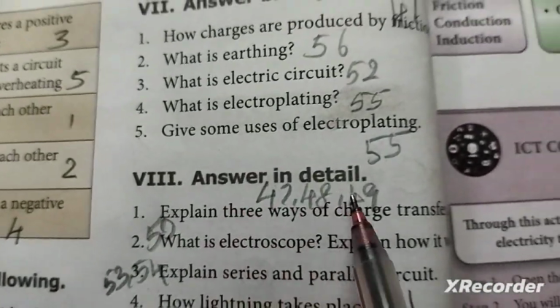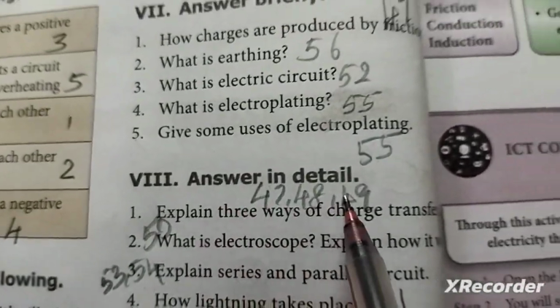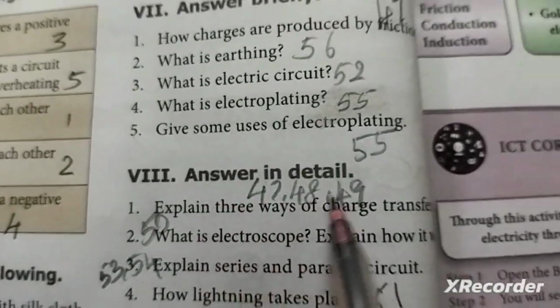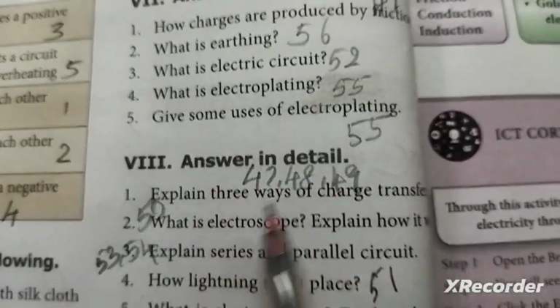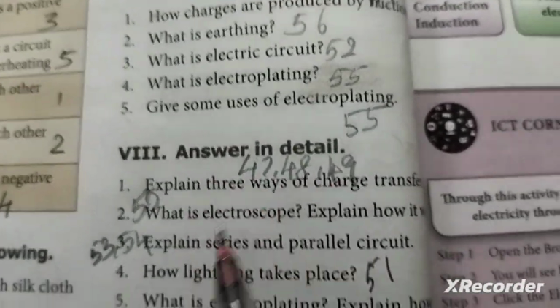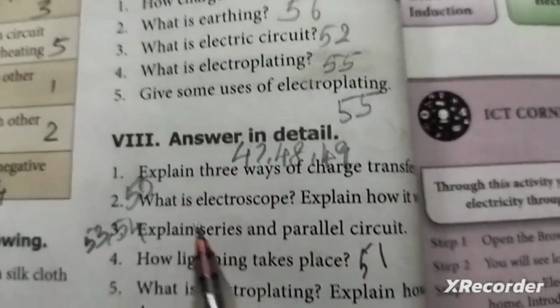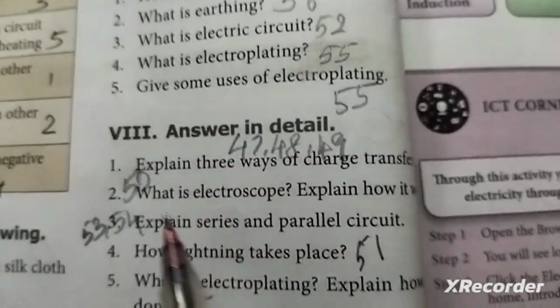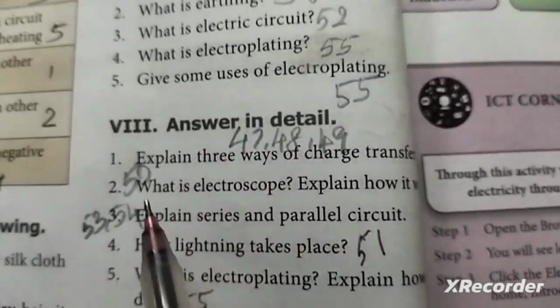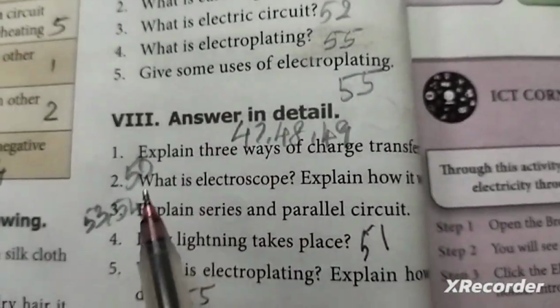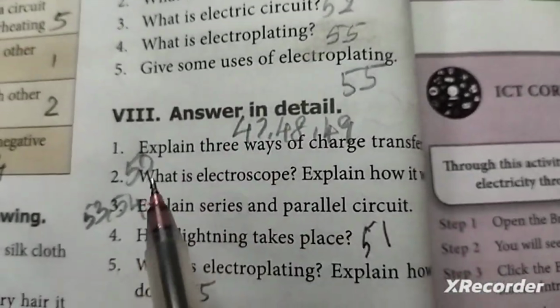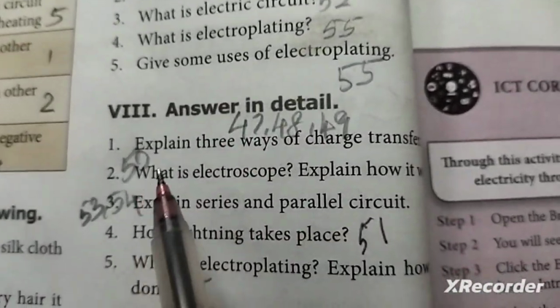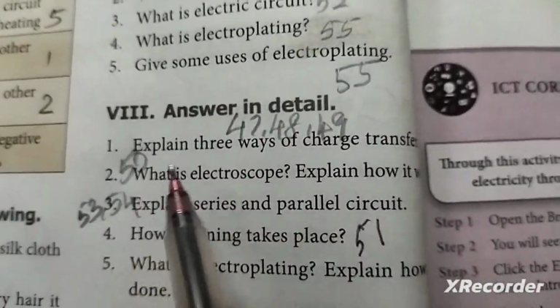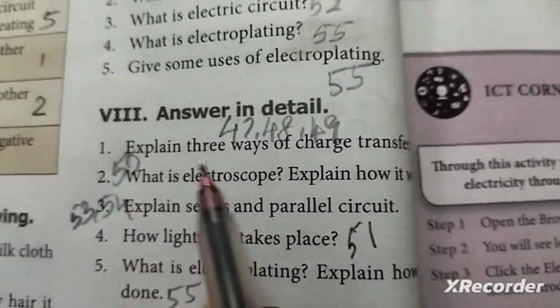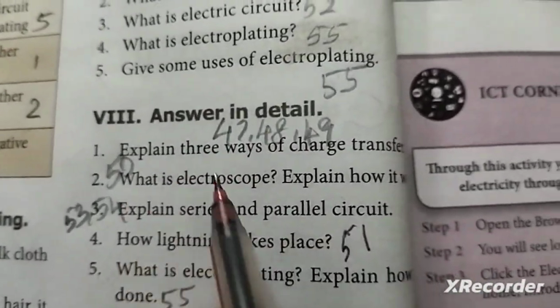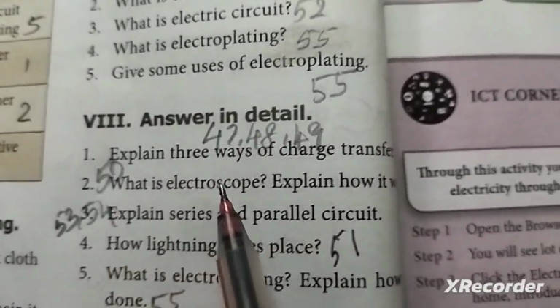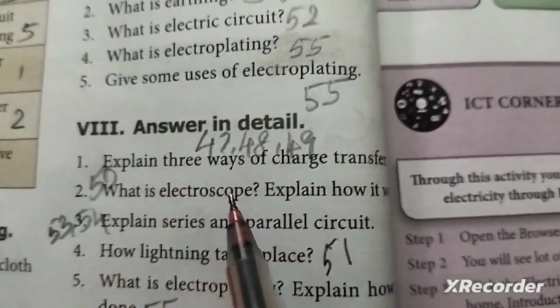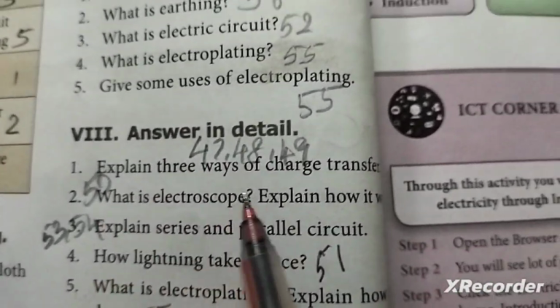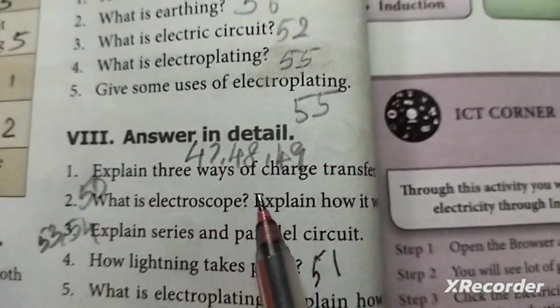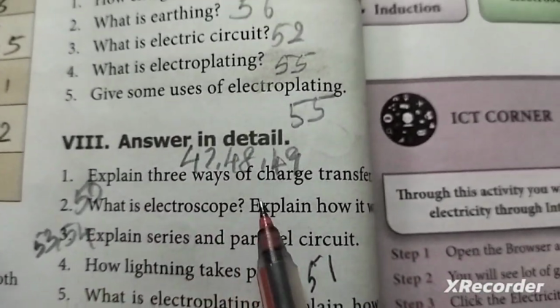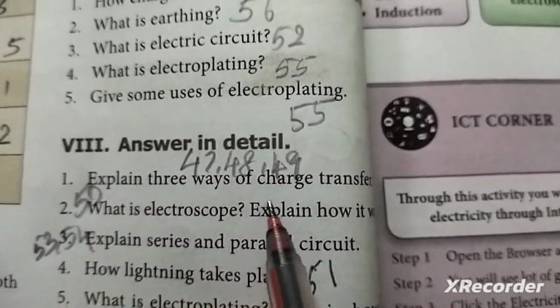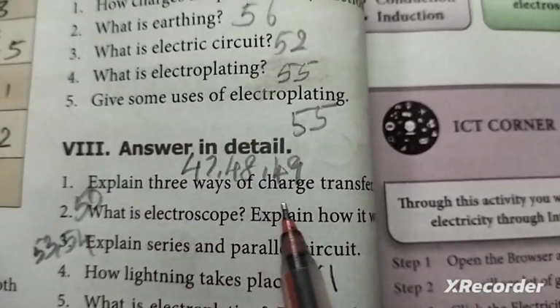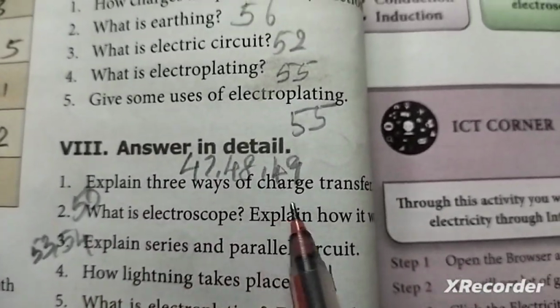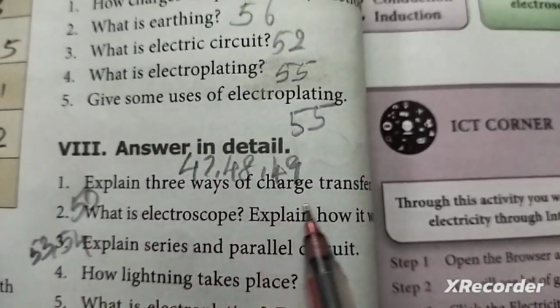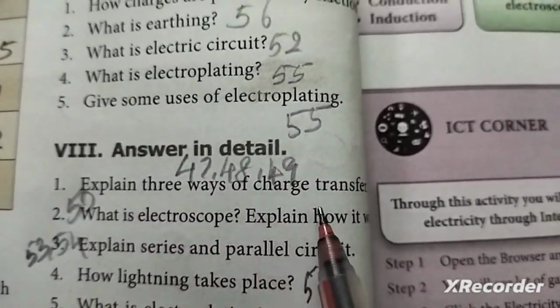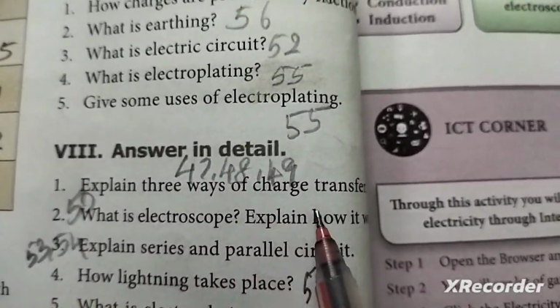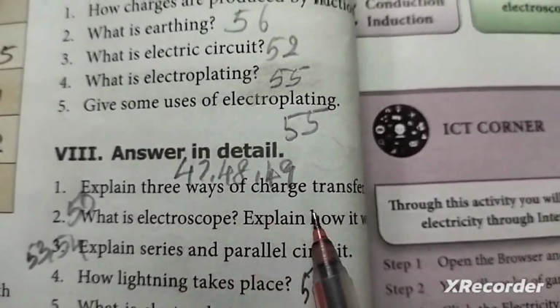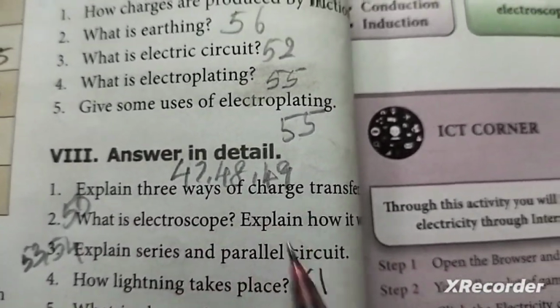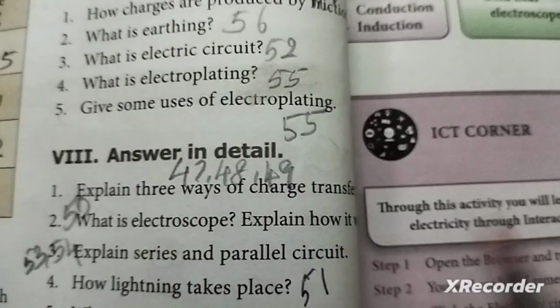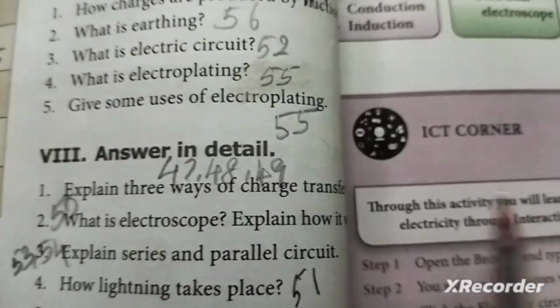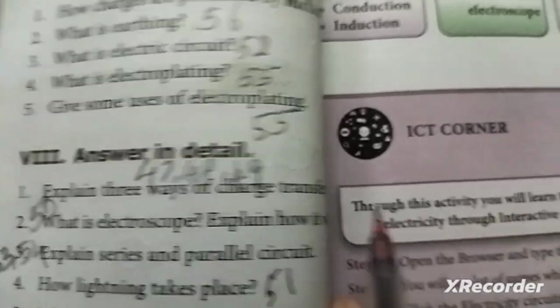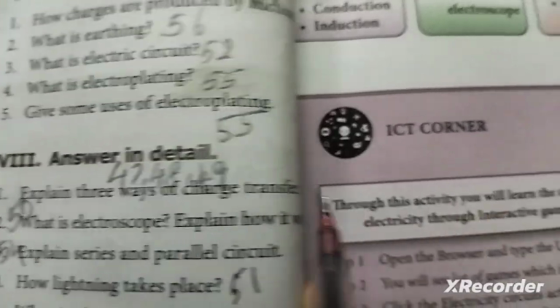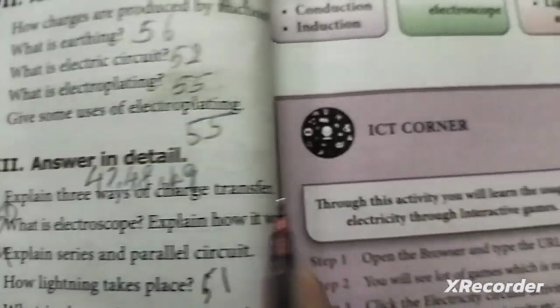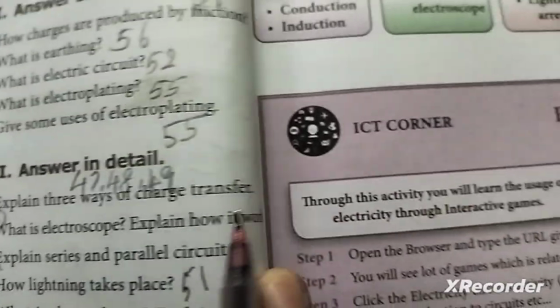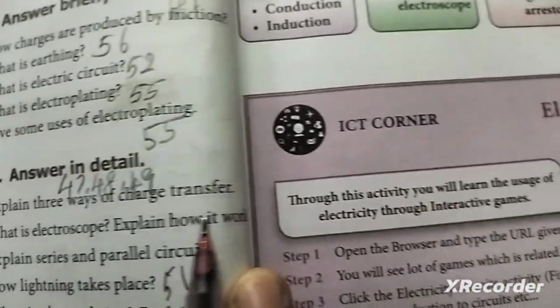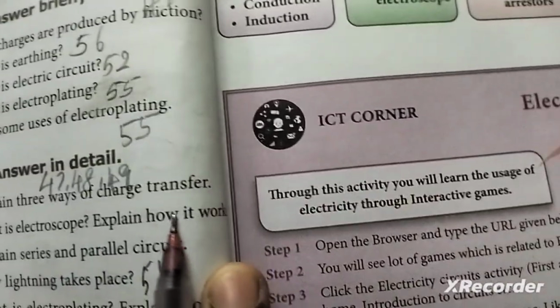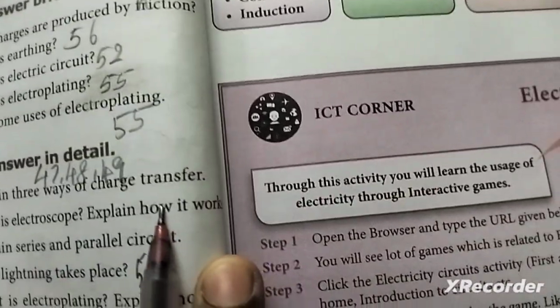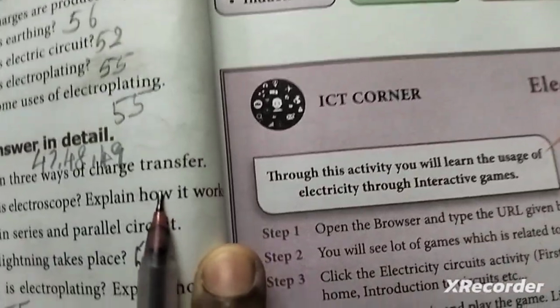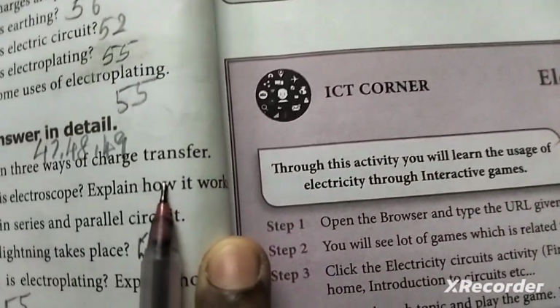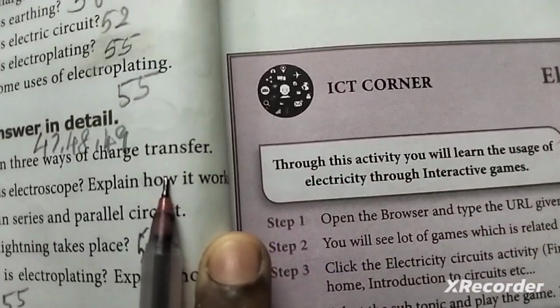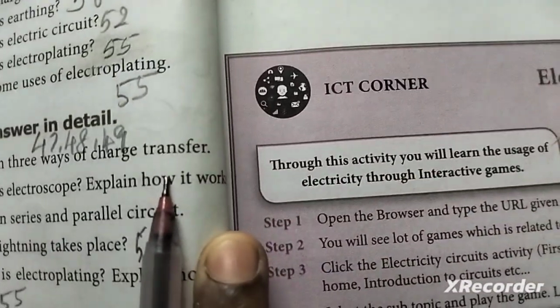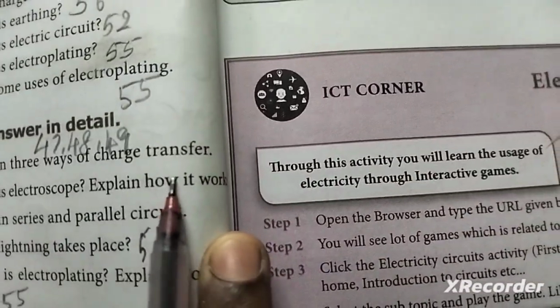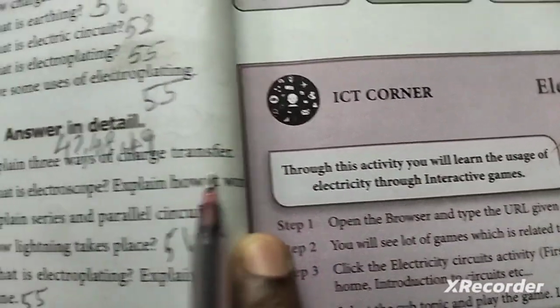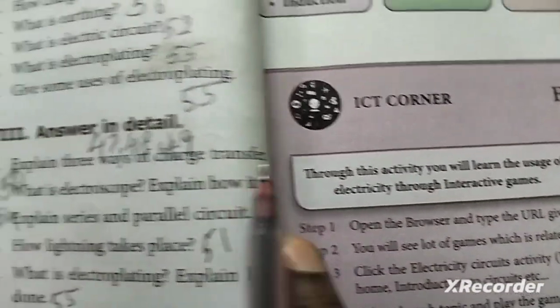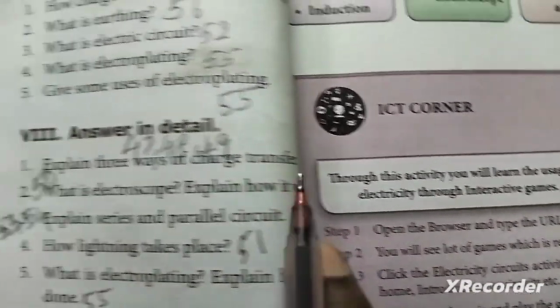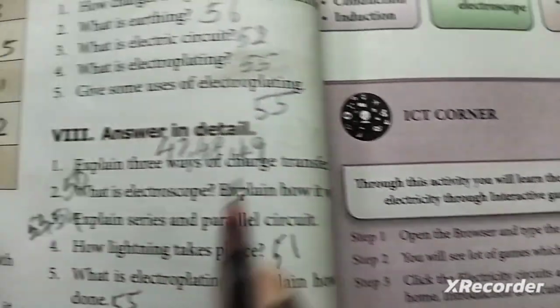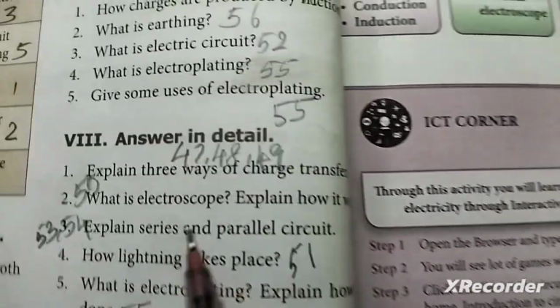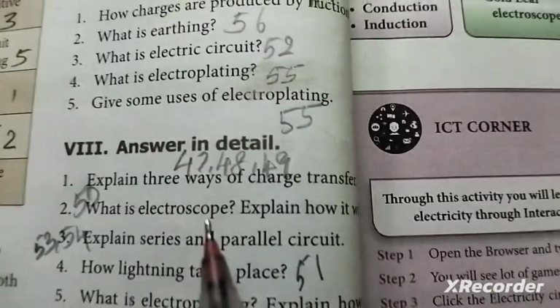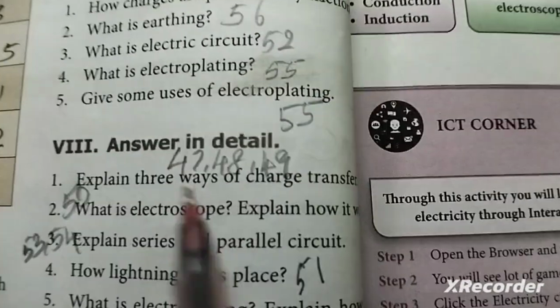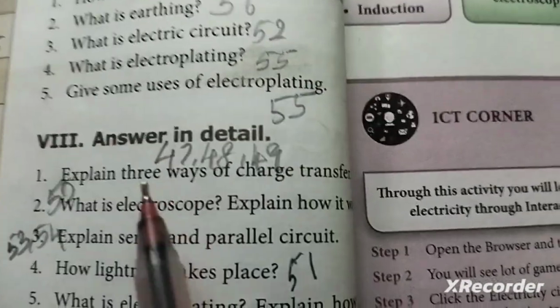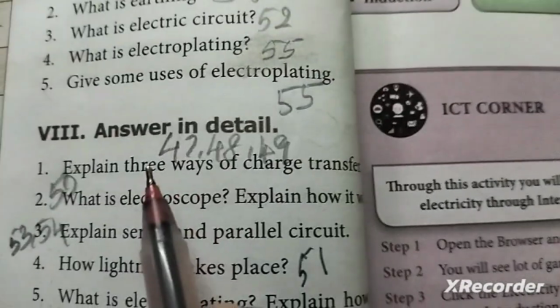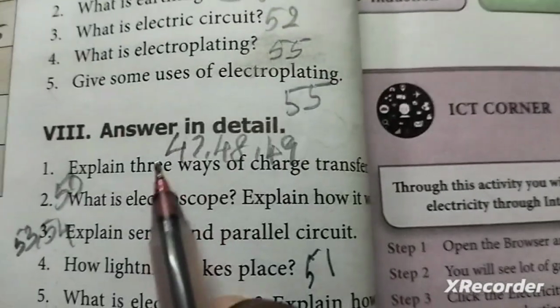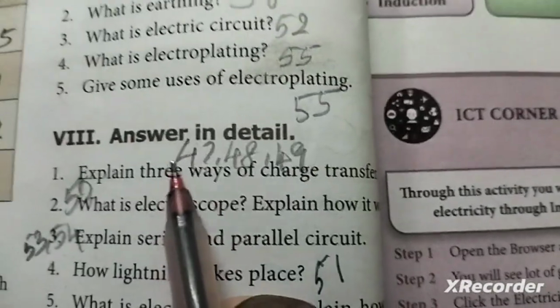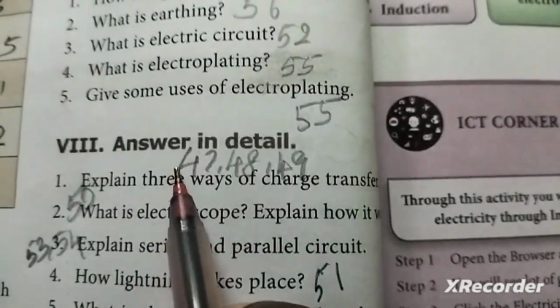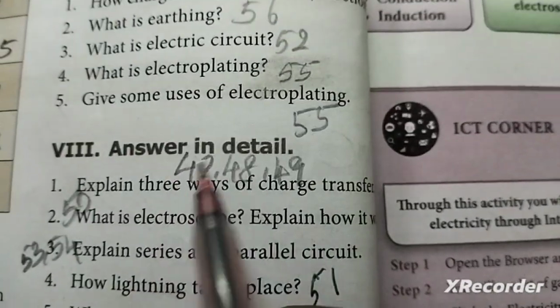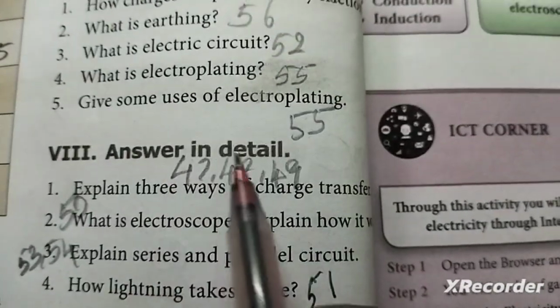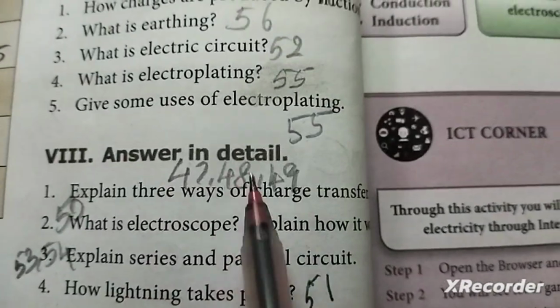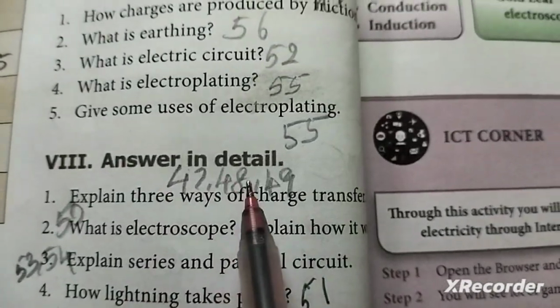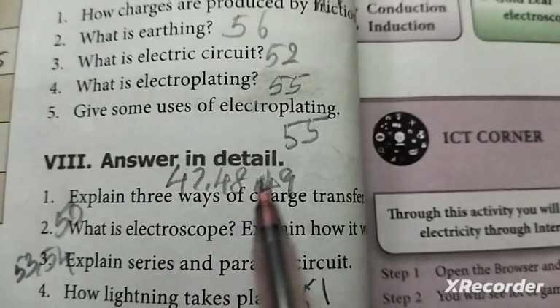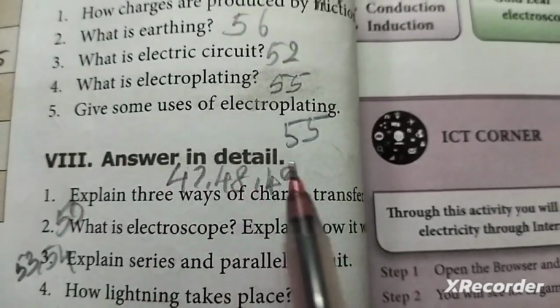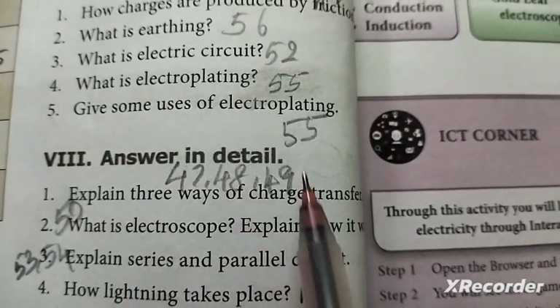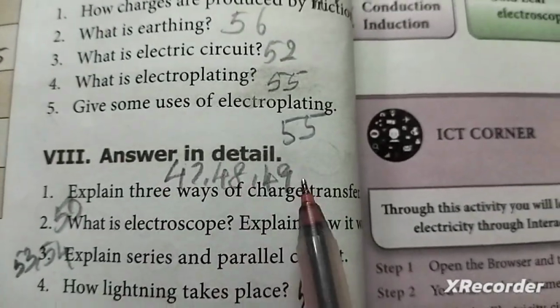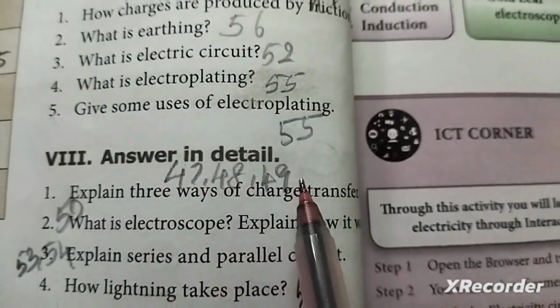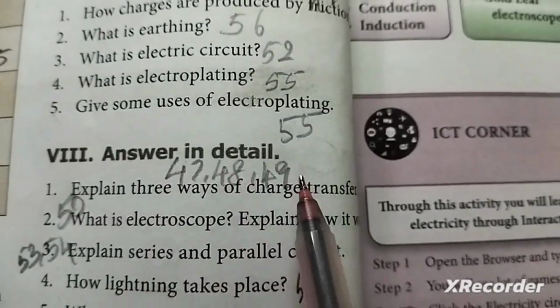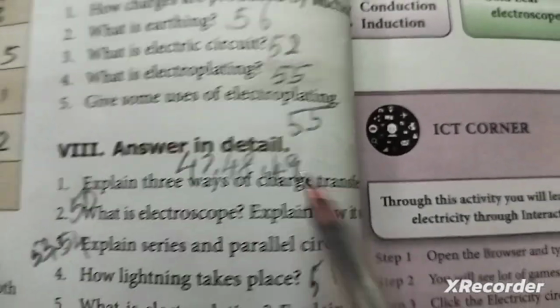Answer in detail. First: explain the three ways of charge transfer. Parts 7, 8, and 9 from the textbook.